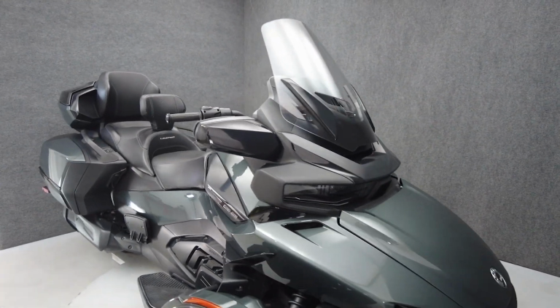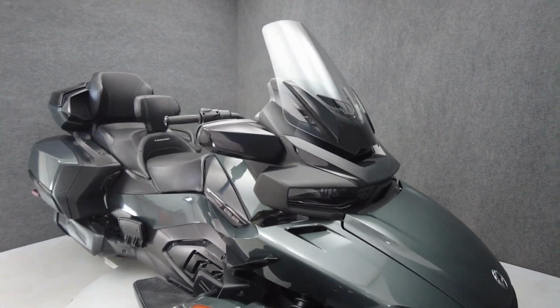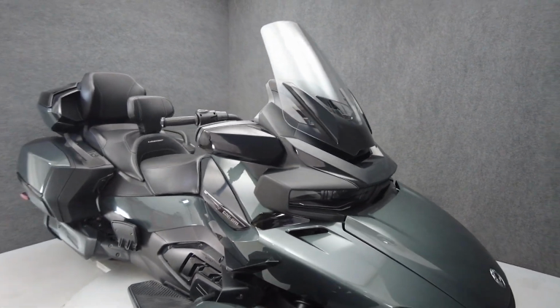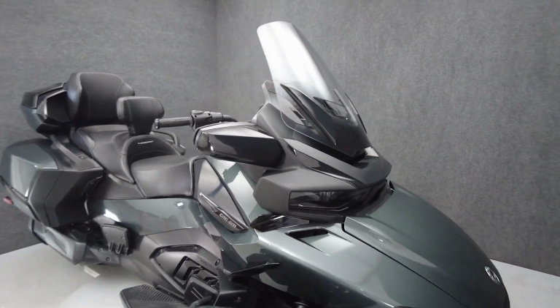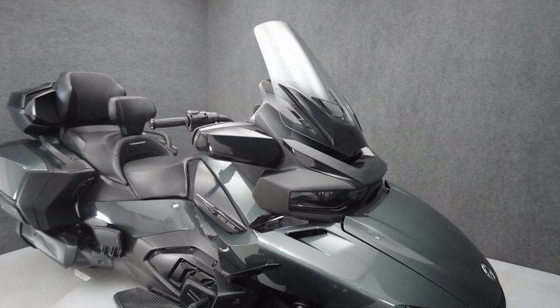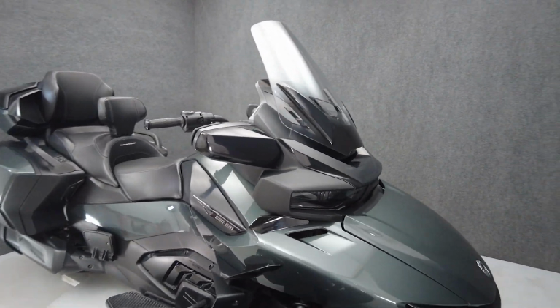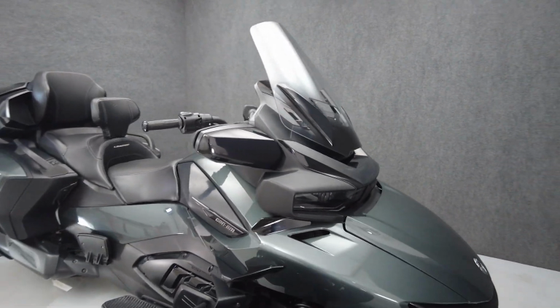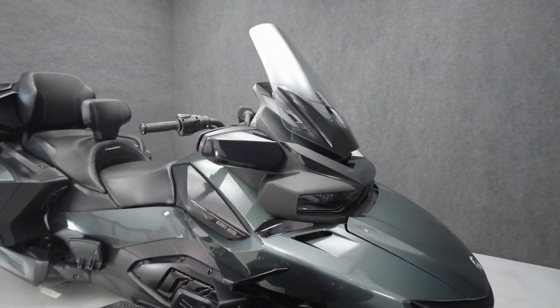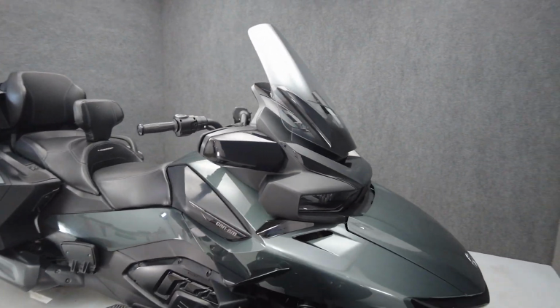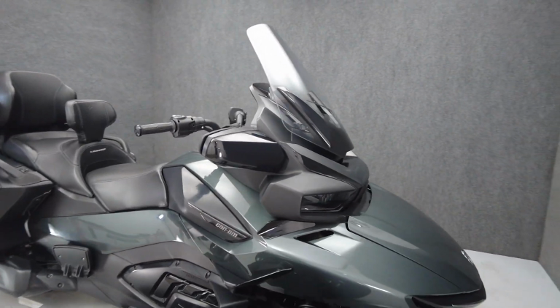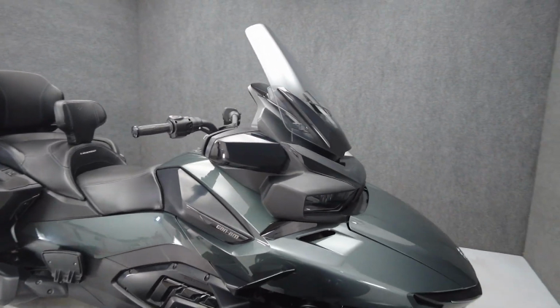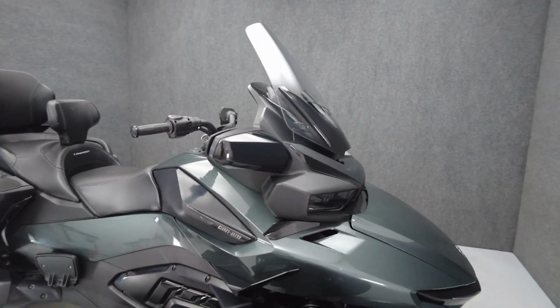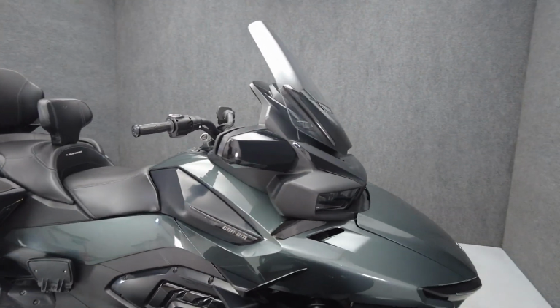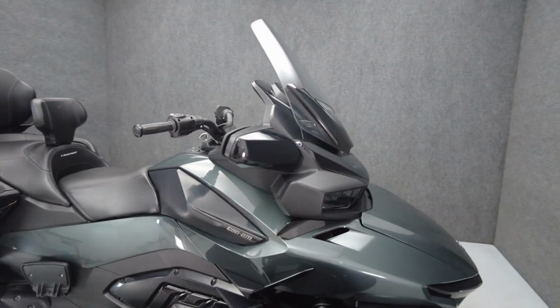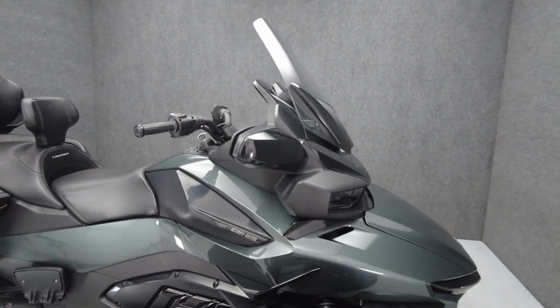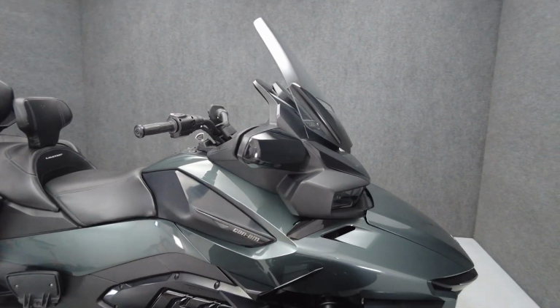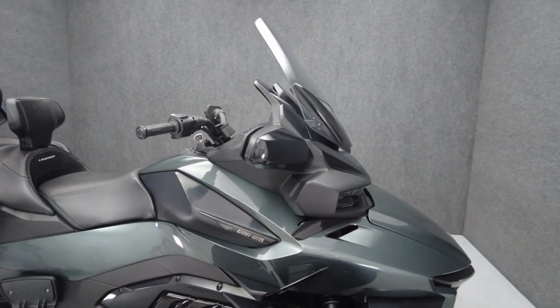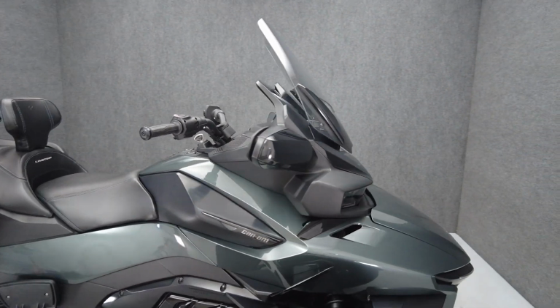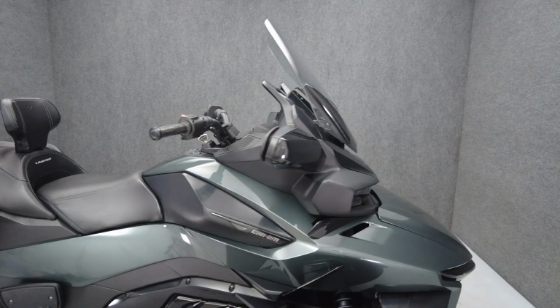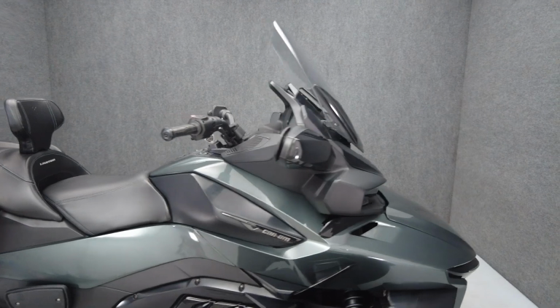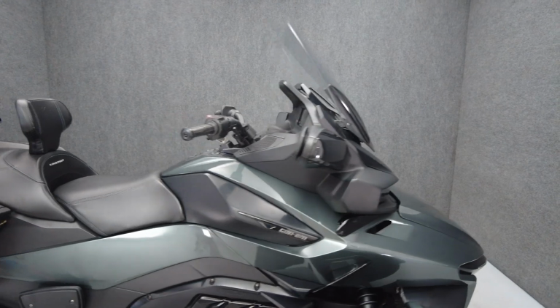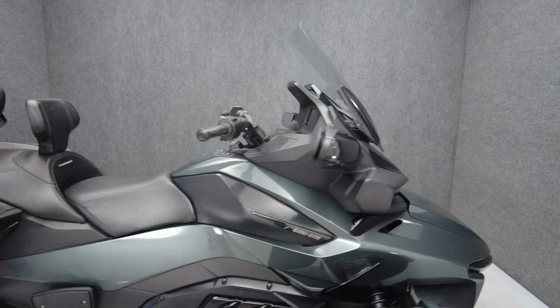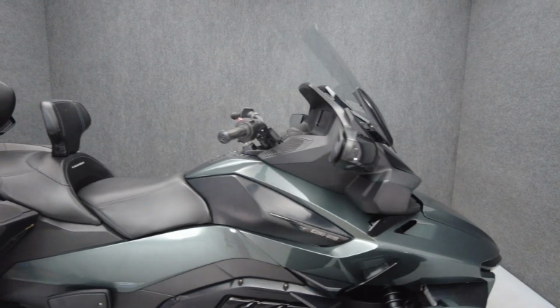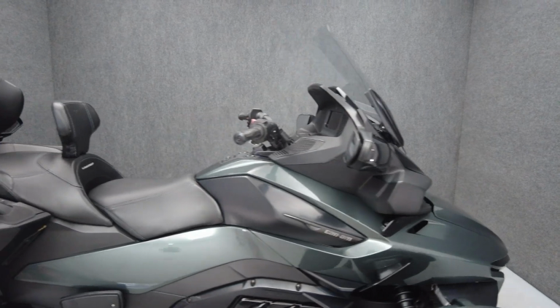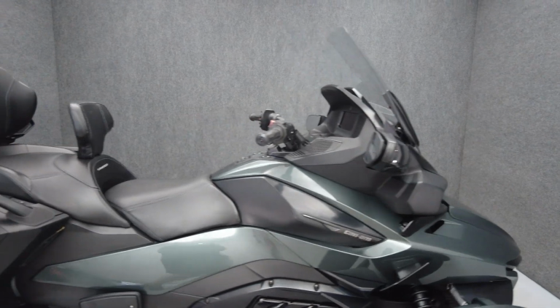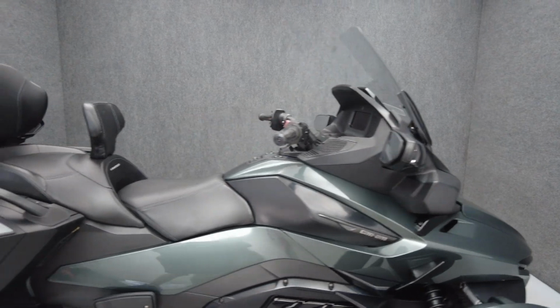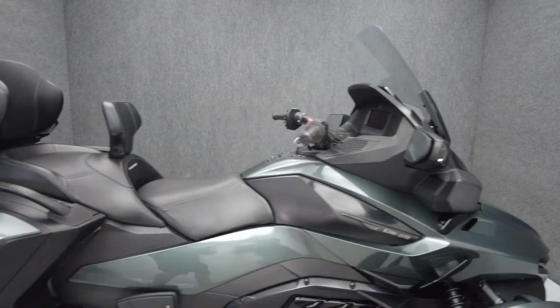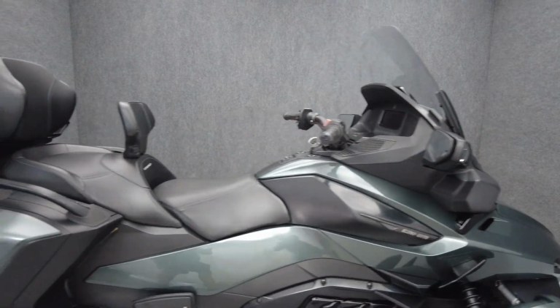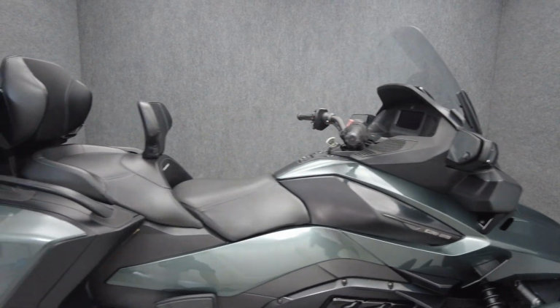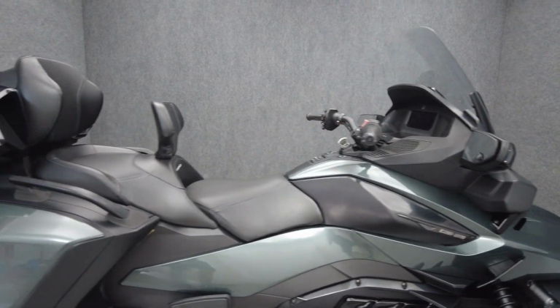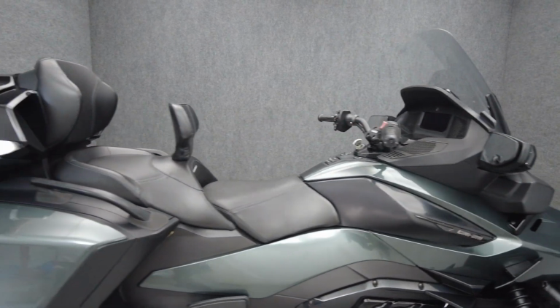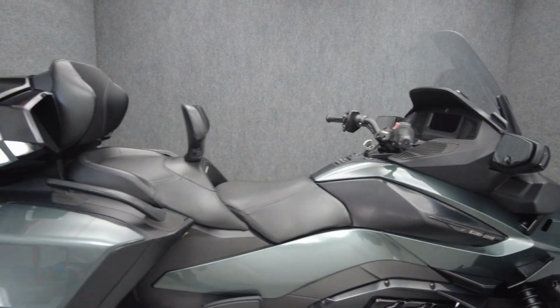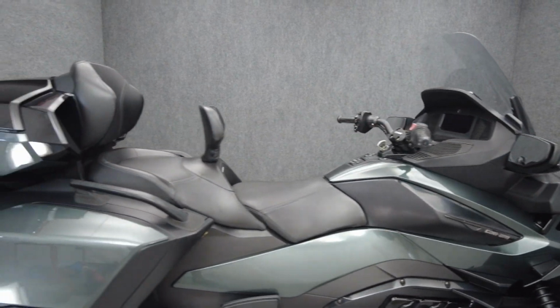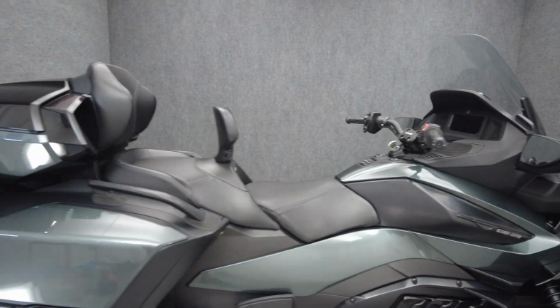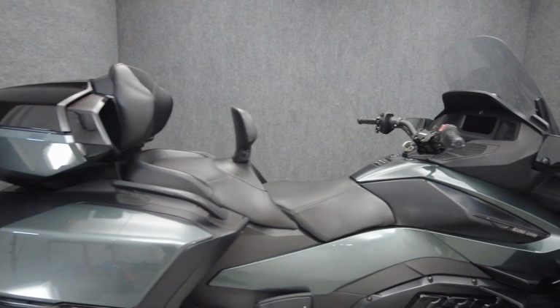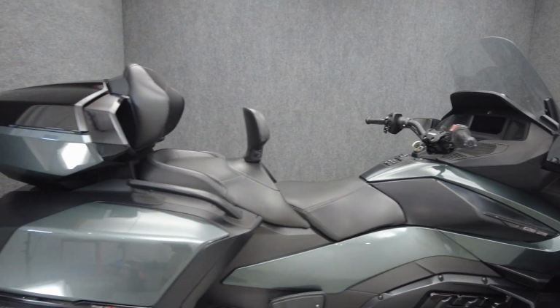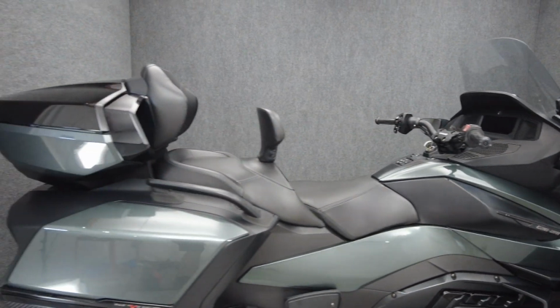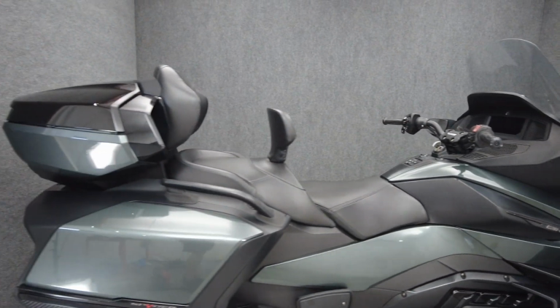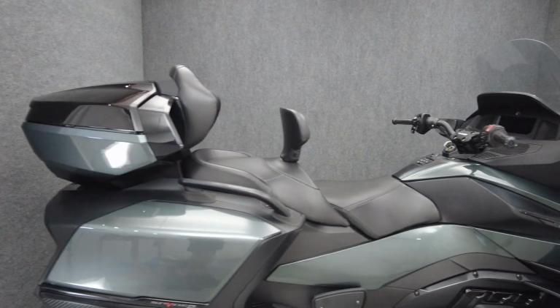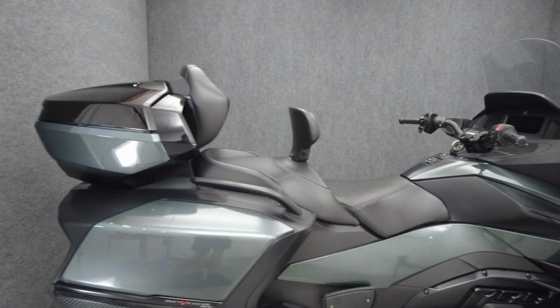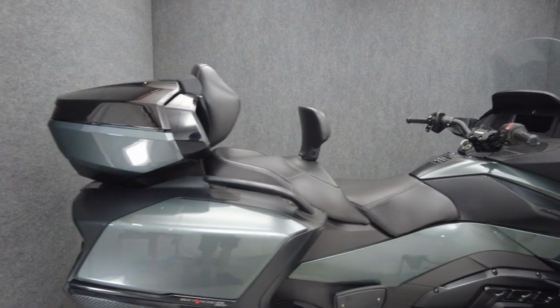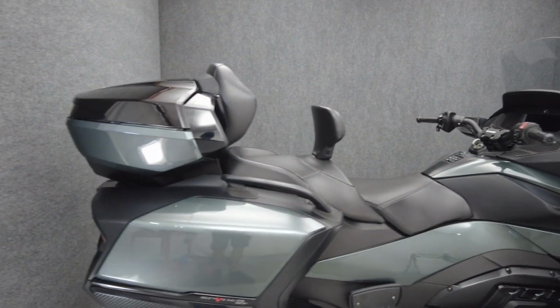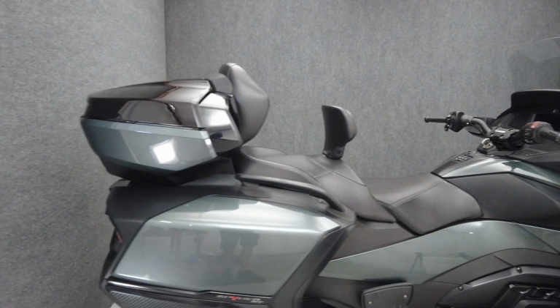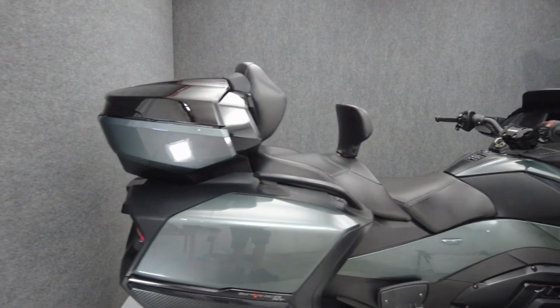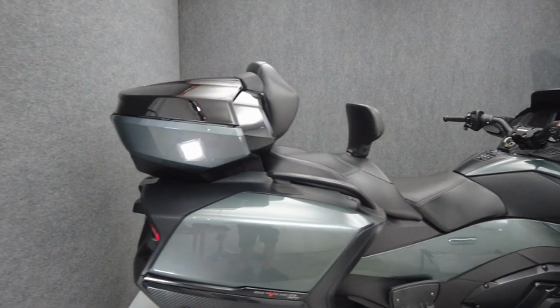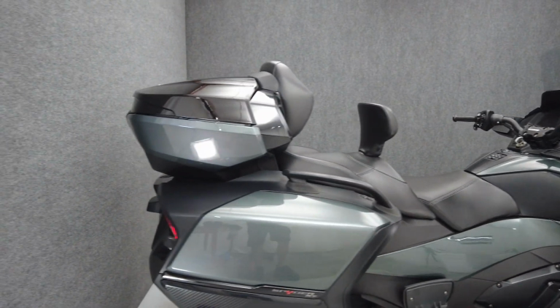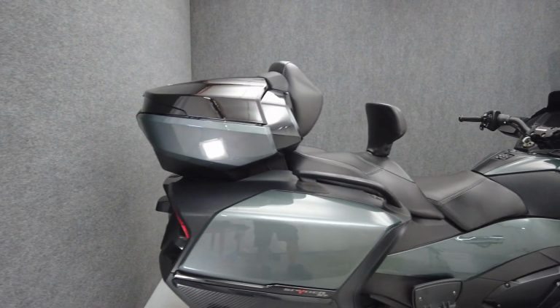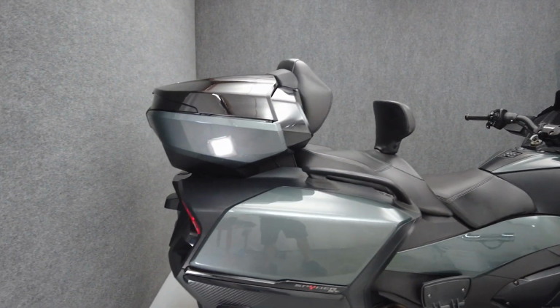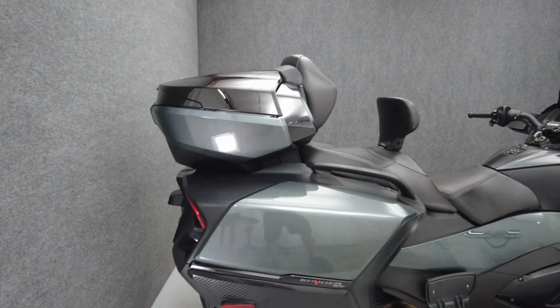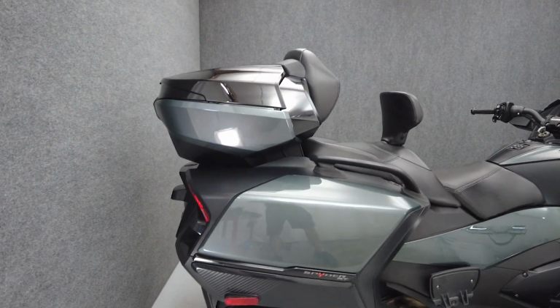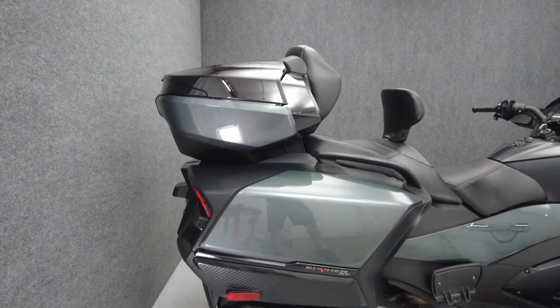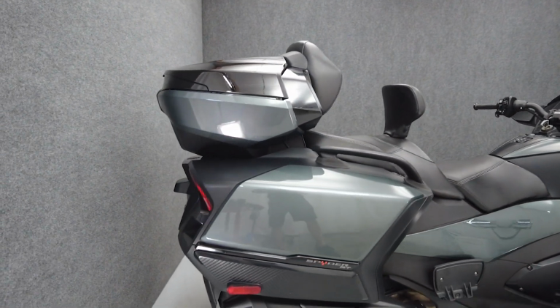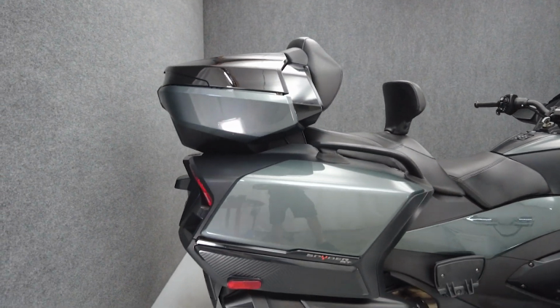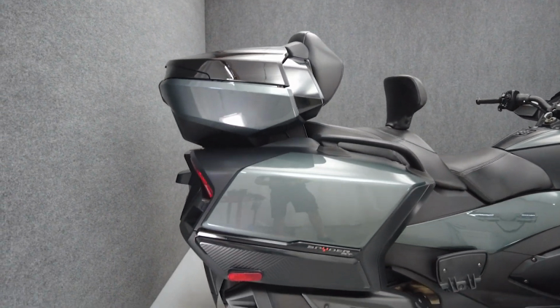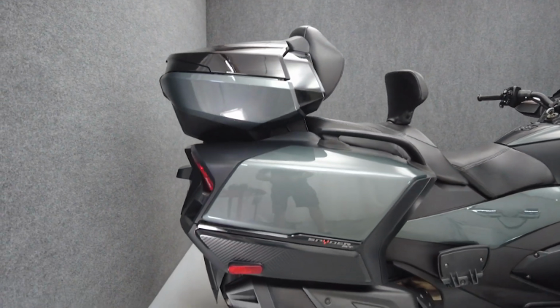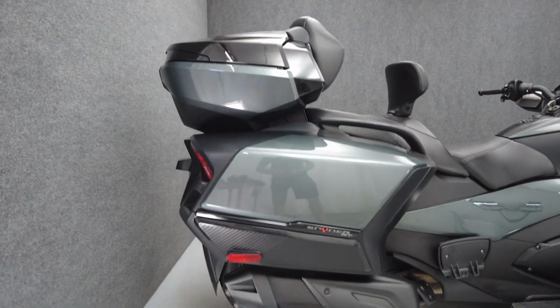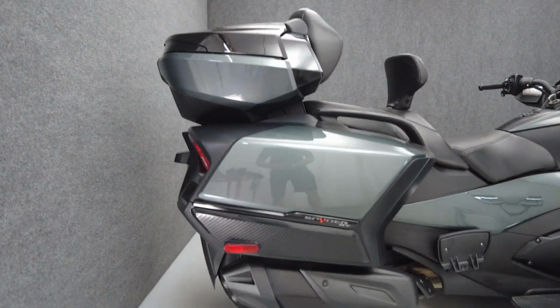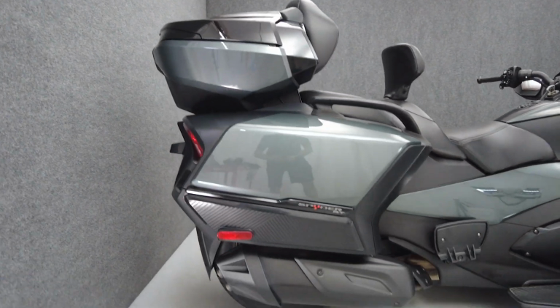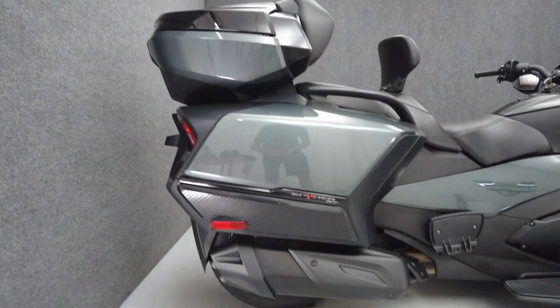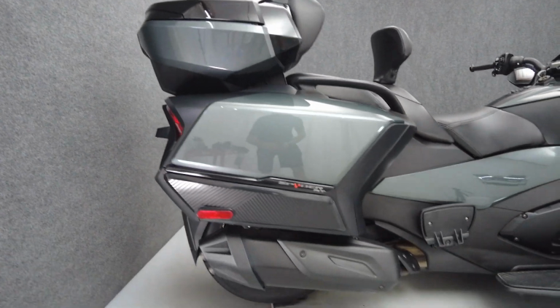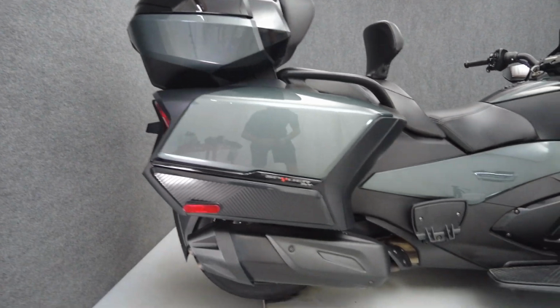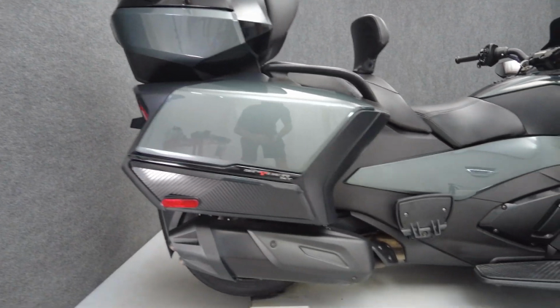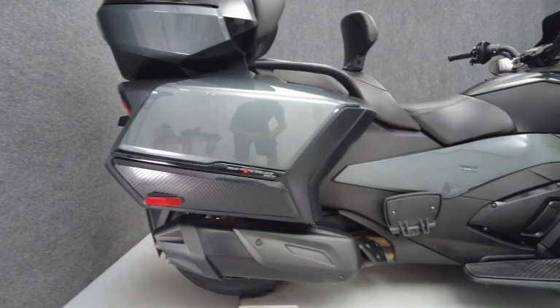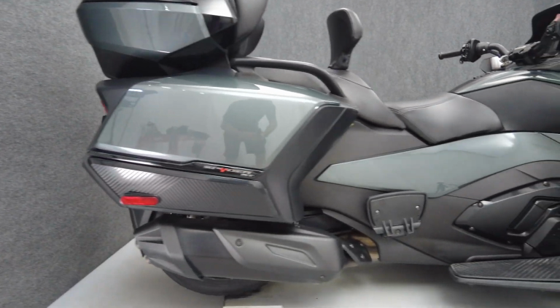It comes equipped with ABS, traction control, cruise control, heater grips and seats, a multifunction four-speaker audio system, reverse, and an electronic windshield.